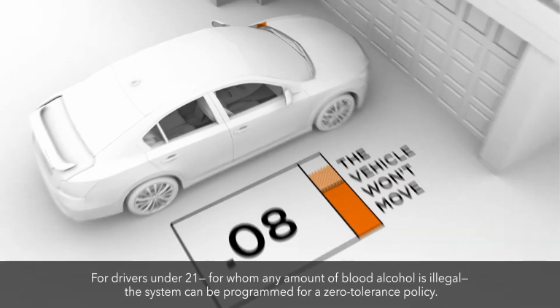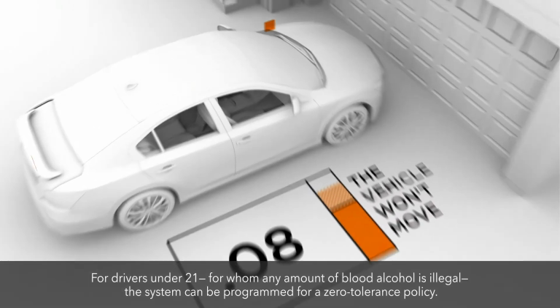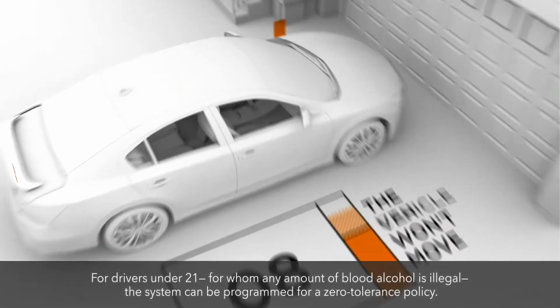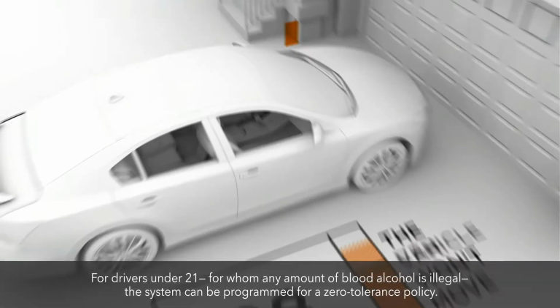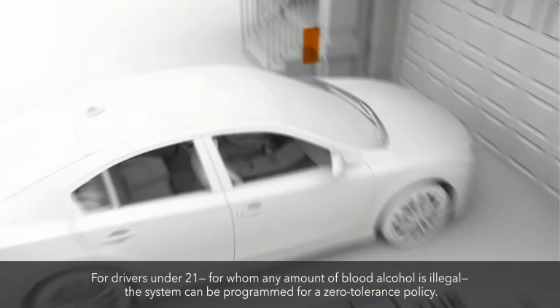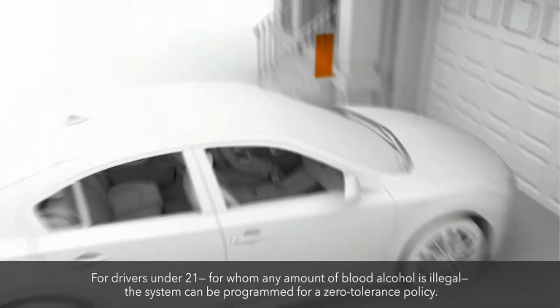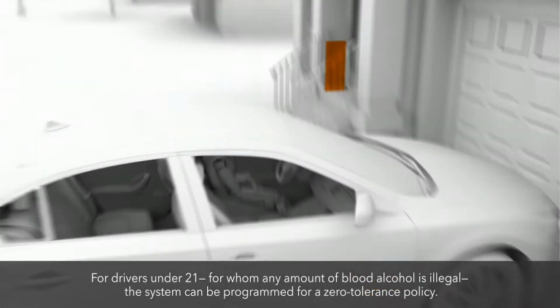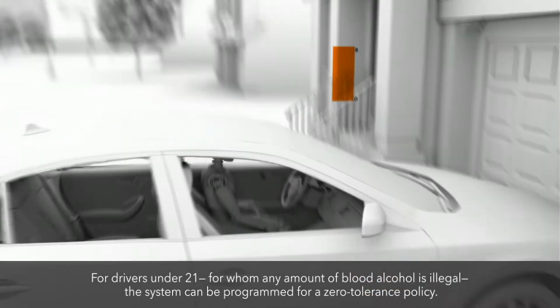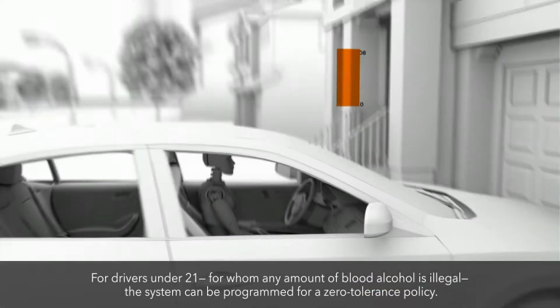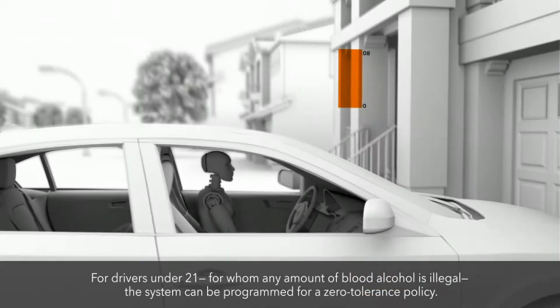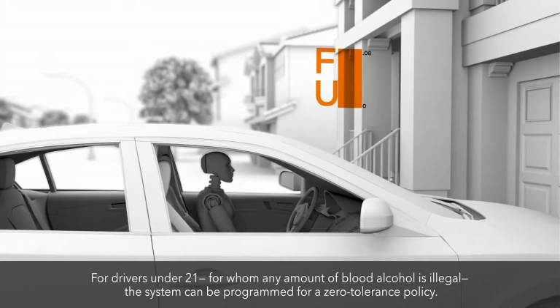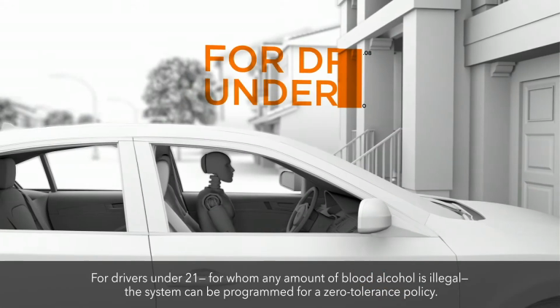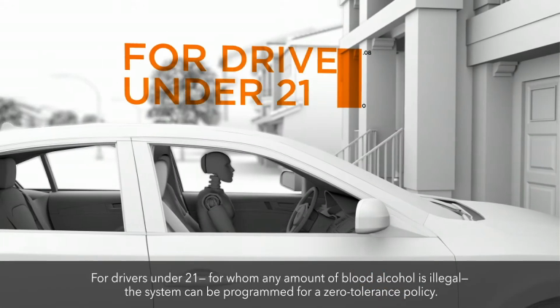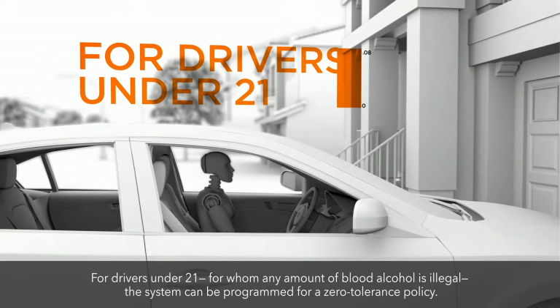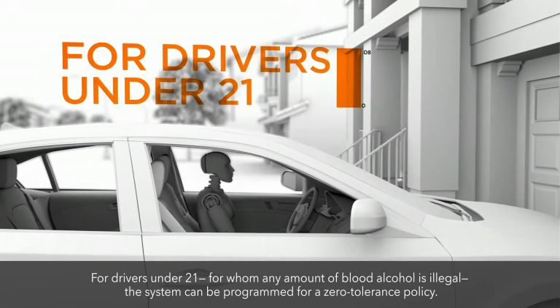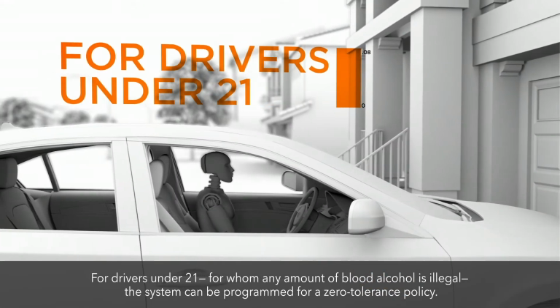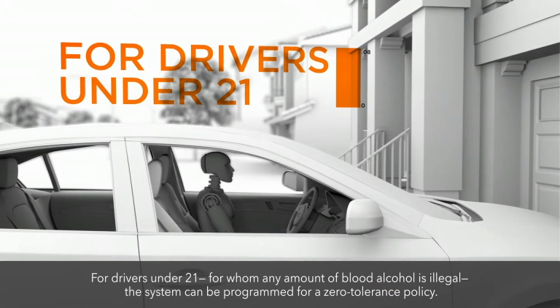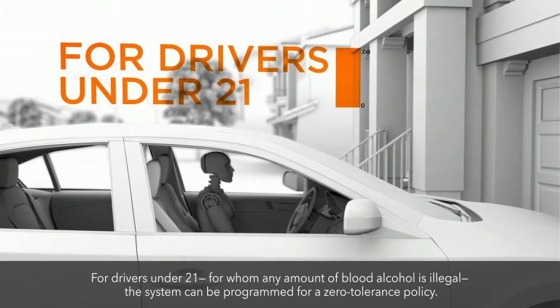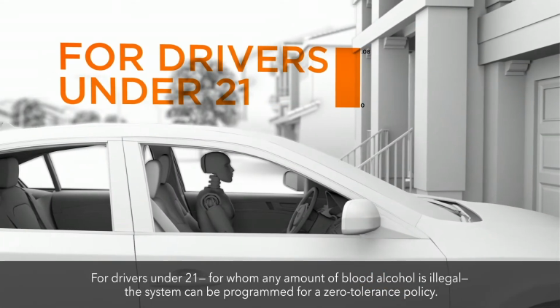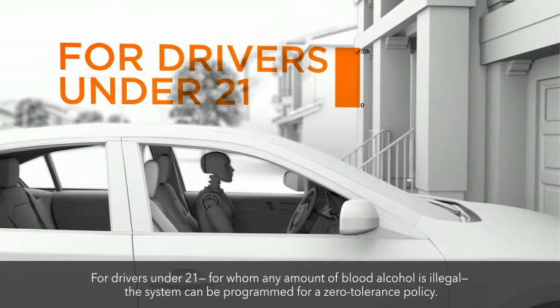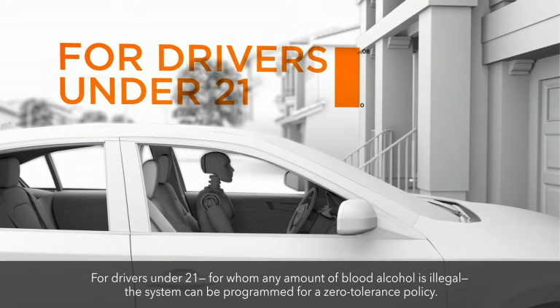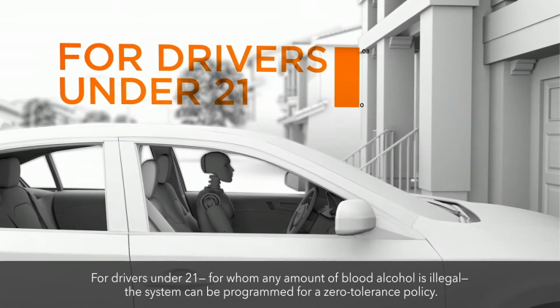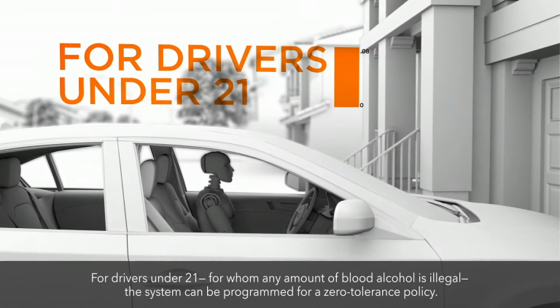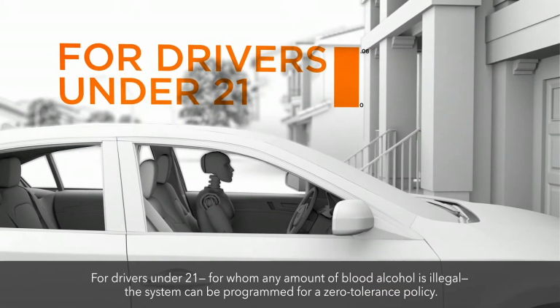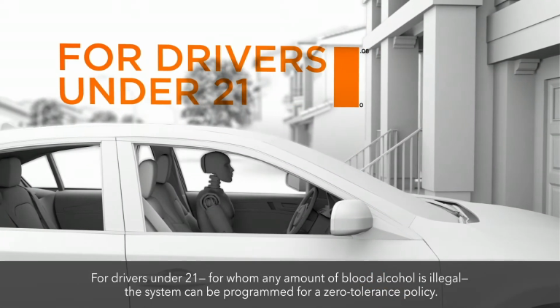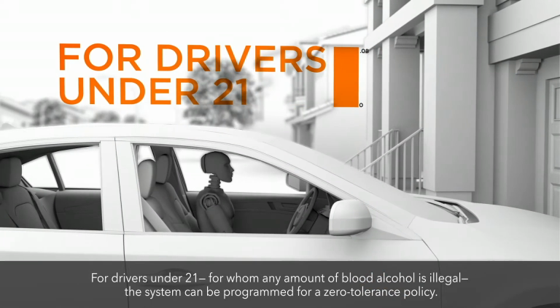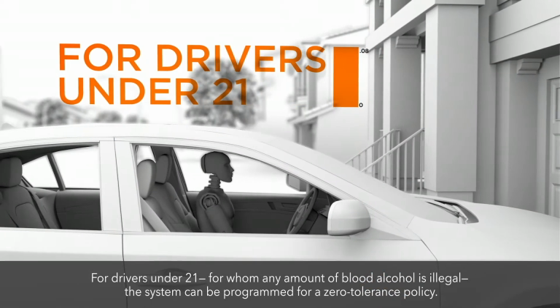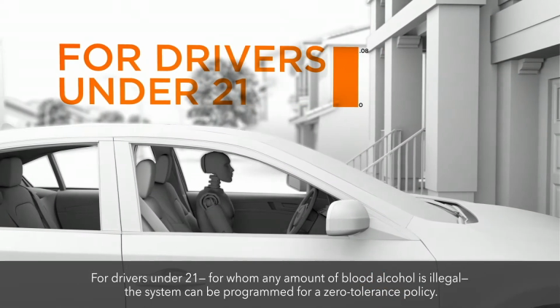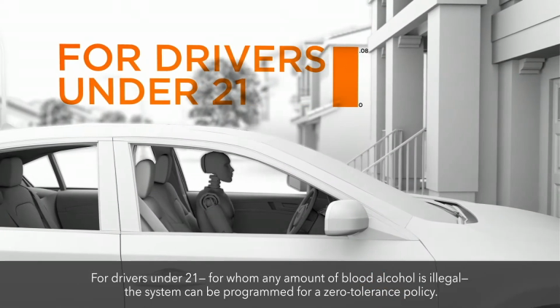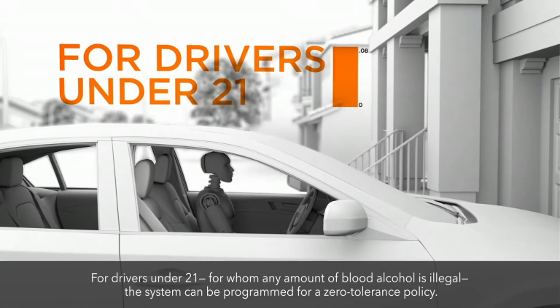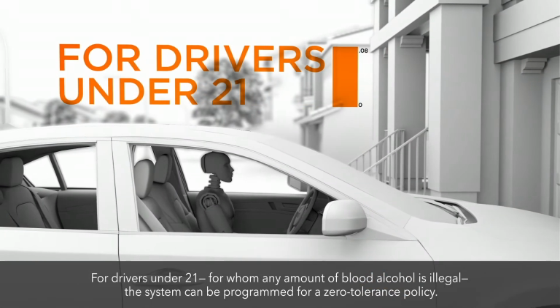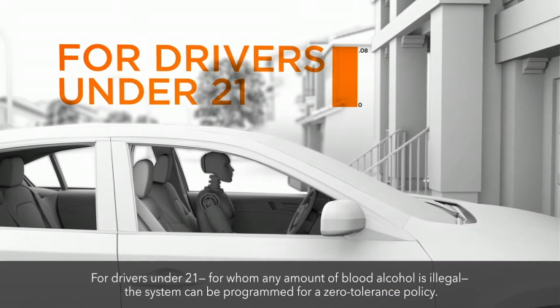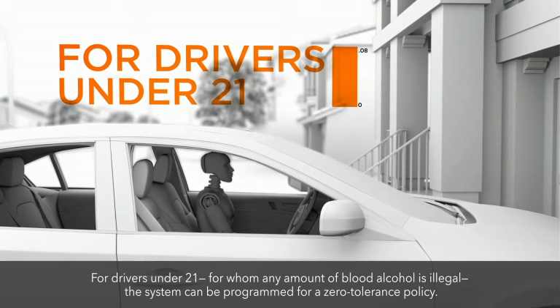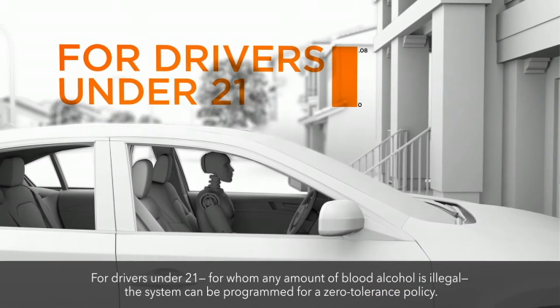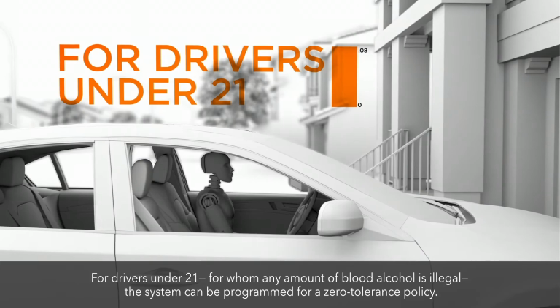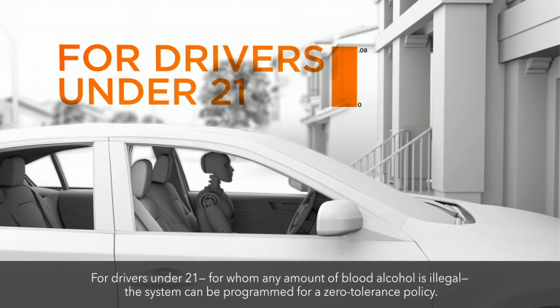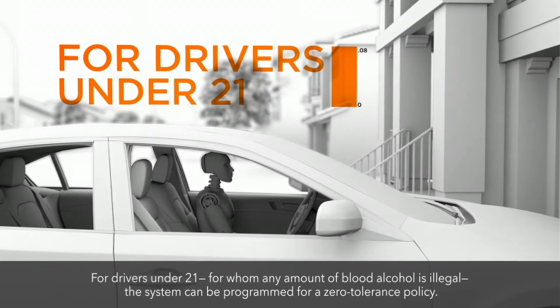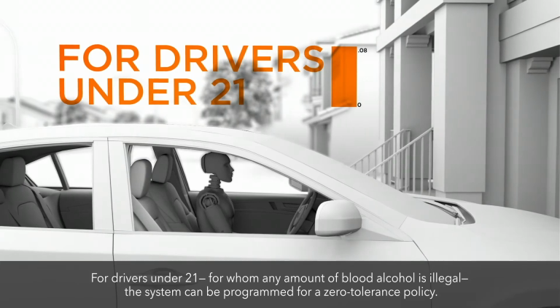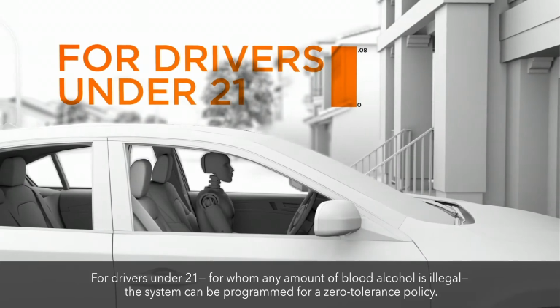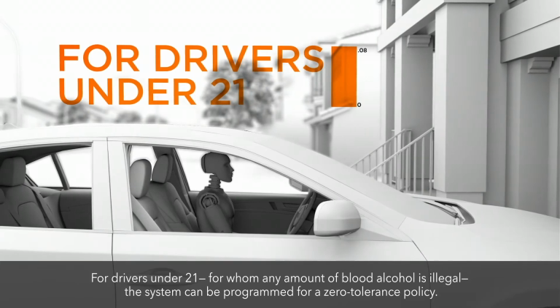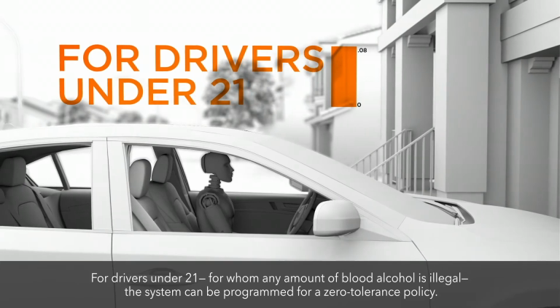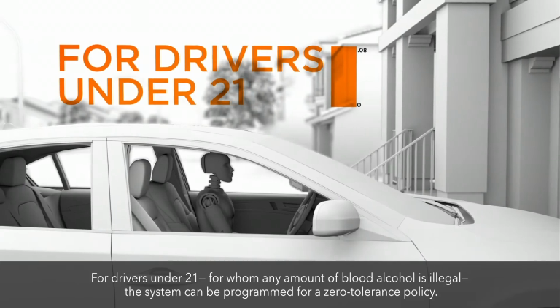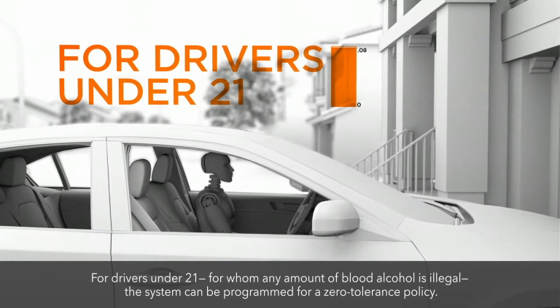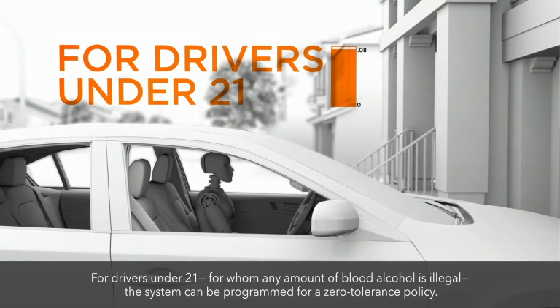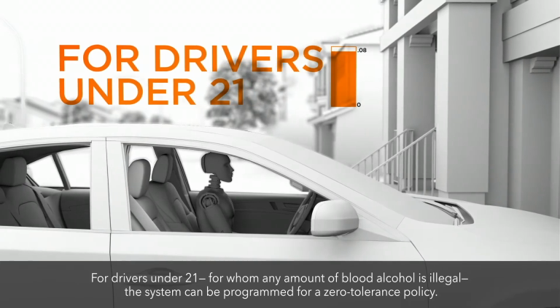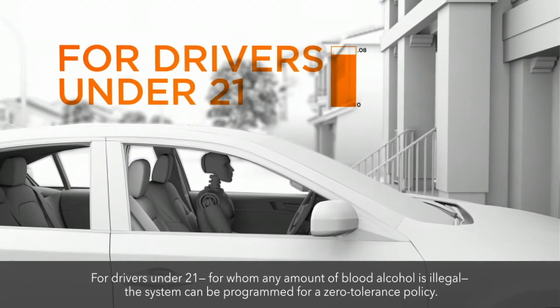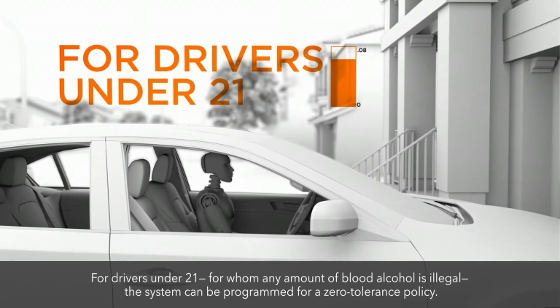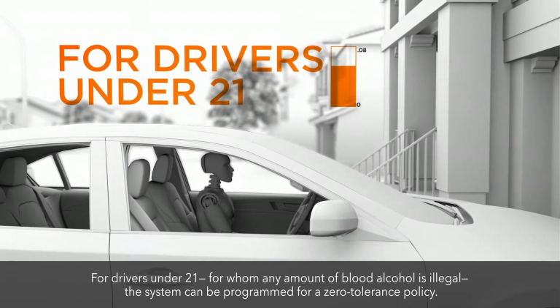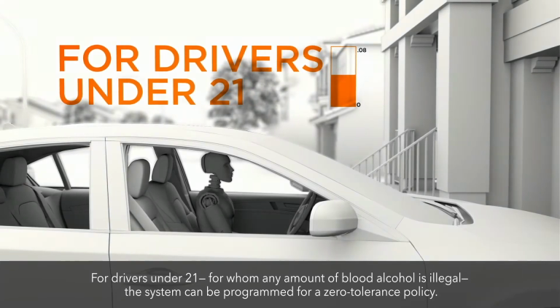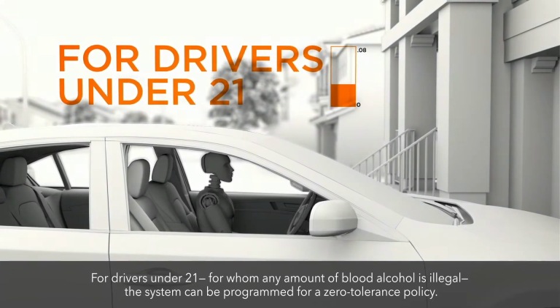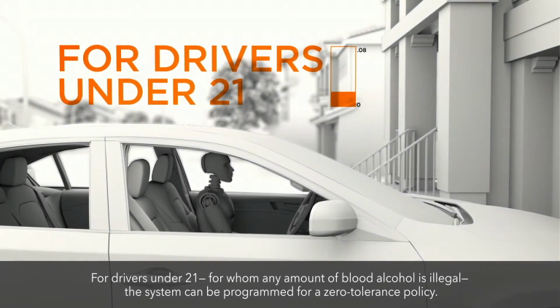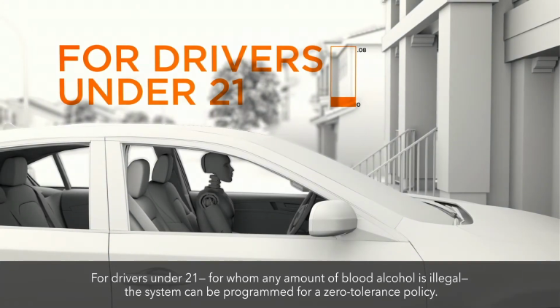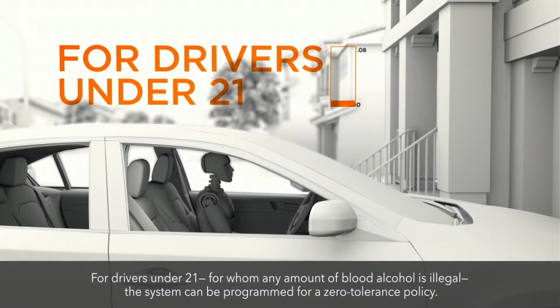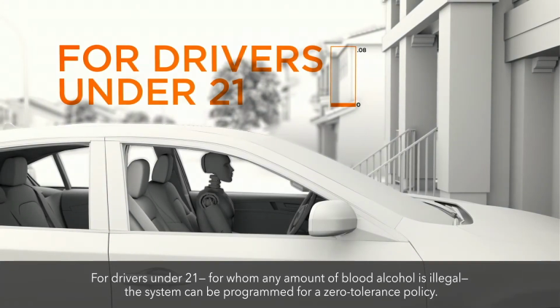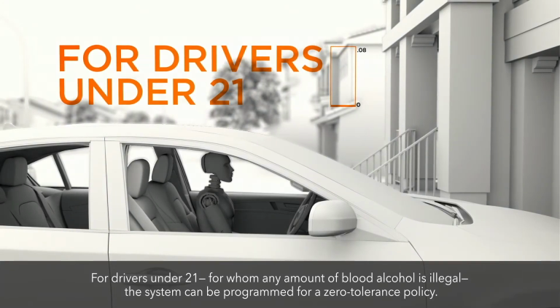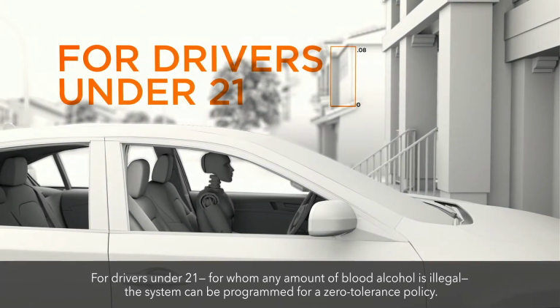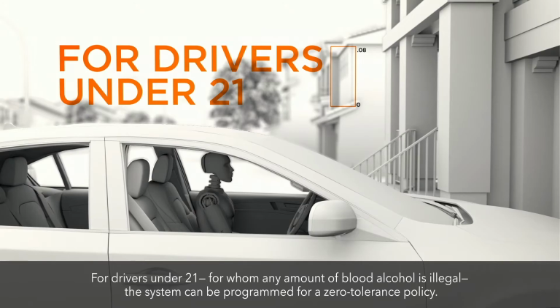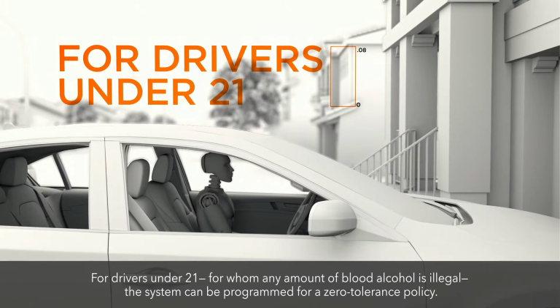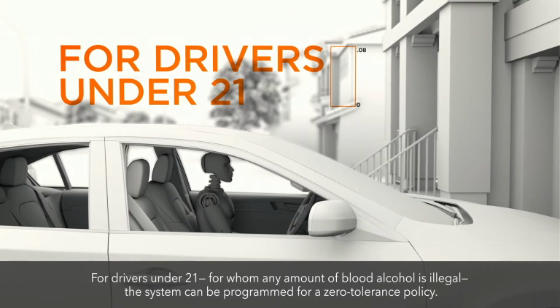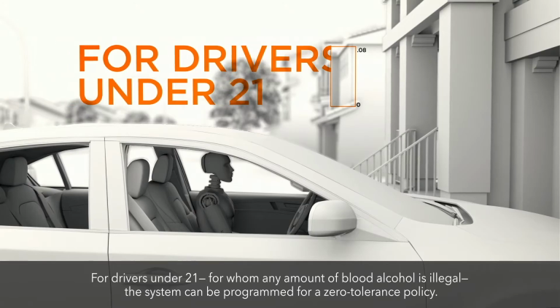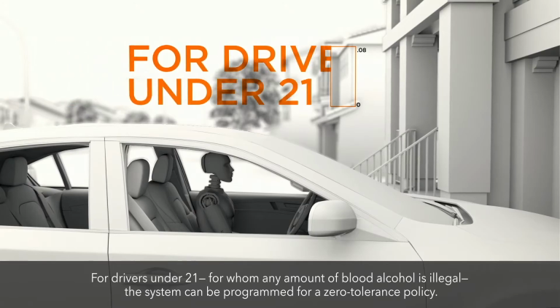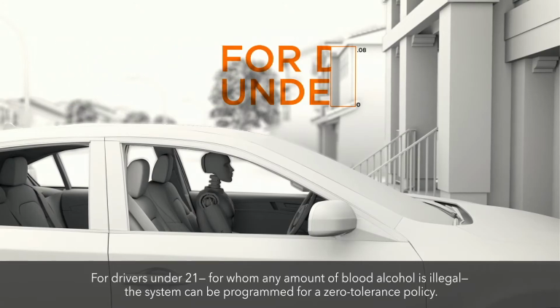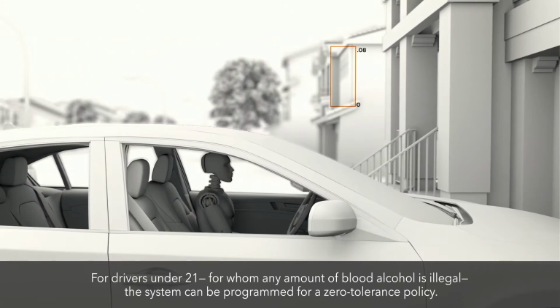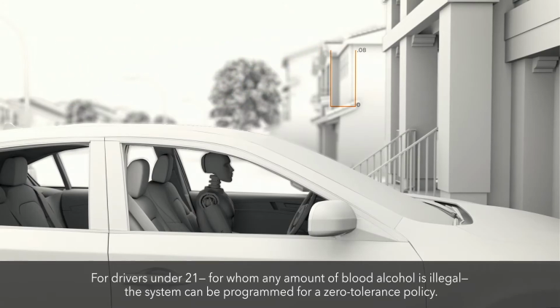For drivers under 21, for whom any amount of blood alcohol is illegal, the system can be programmed for a zero-tolerance policy.